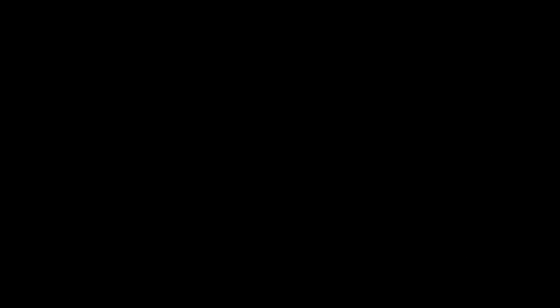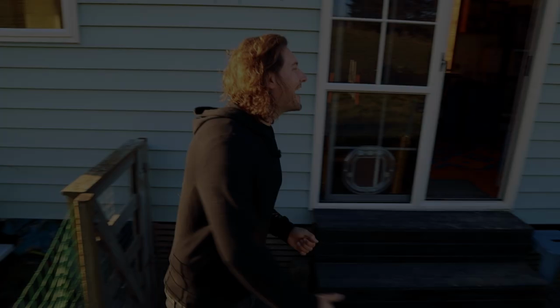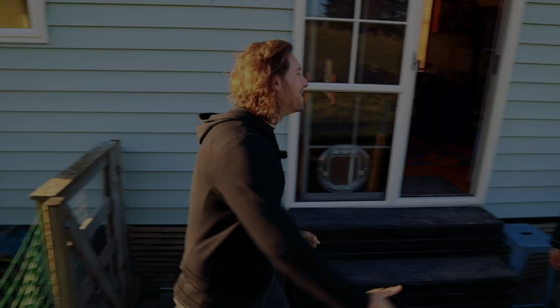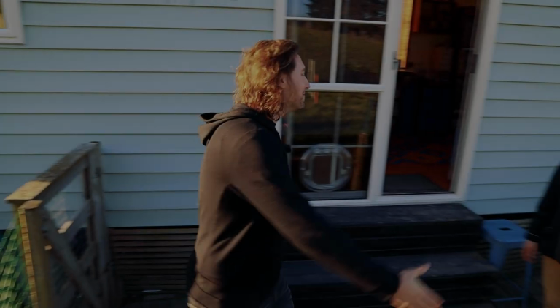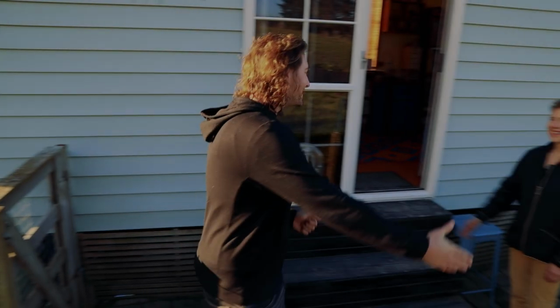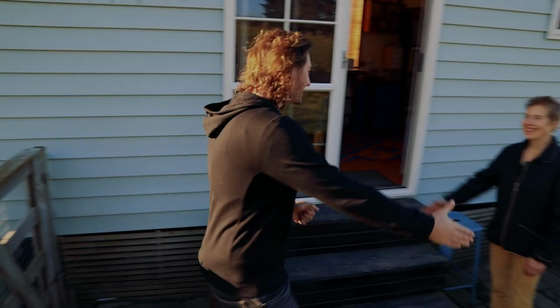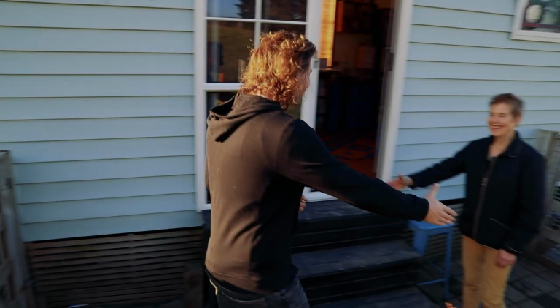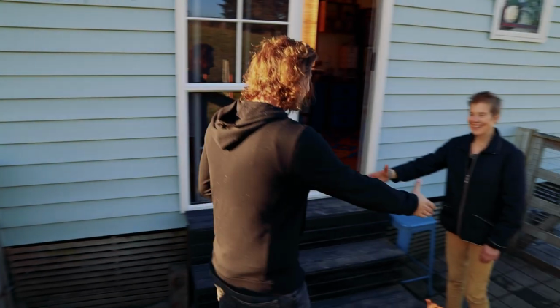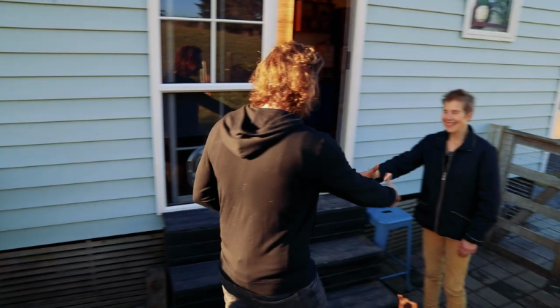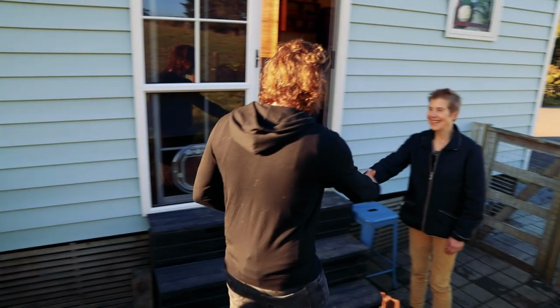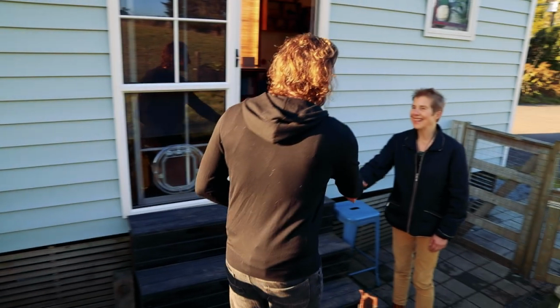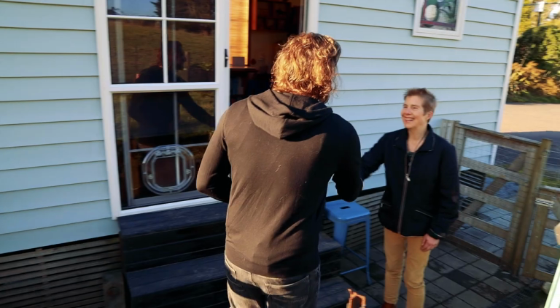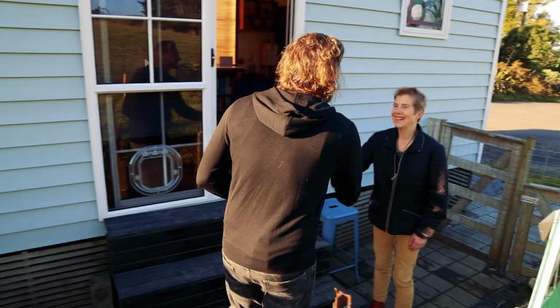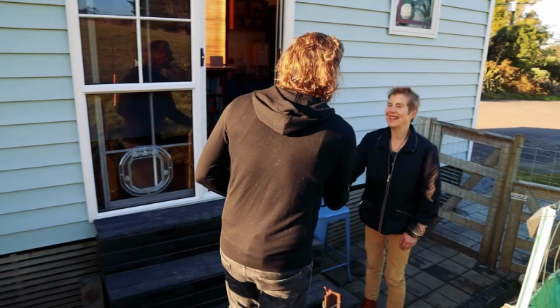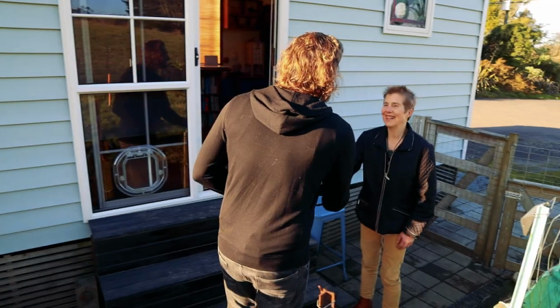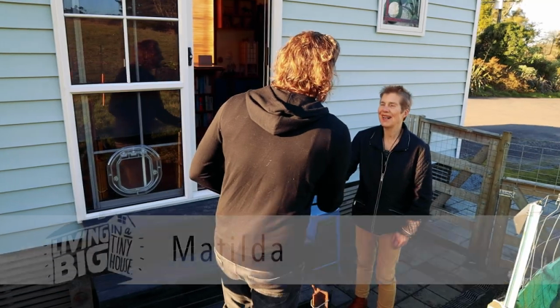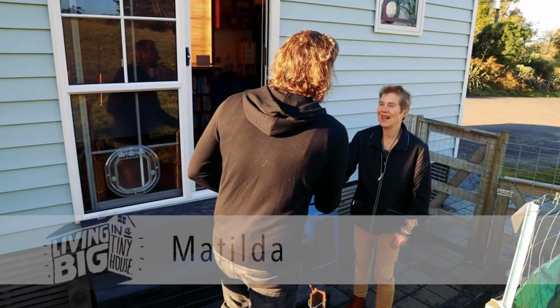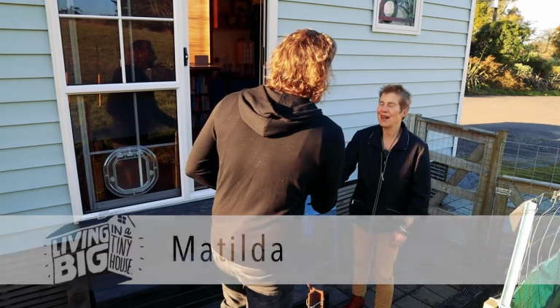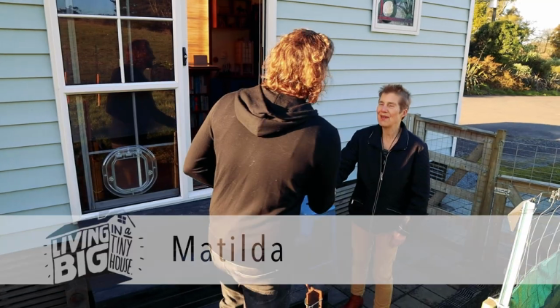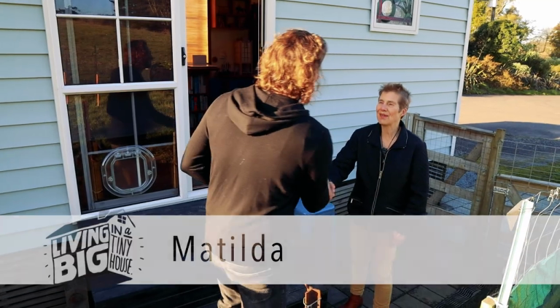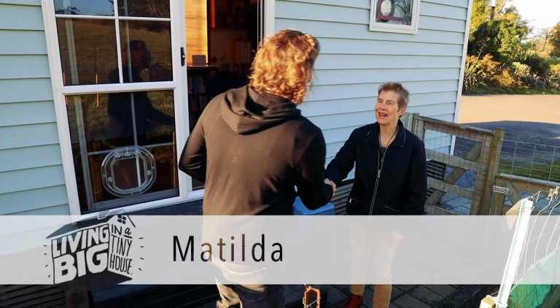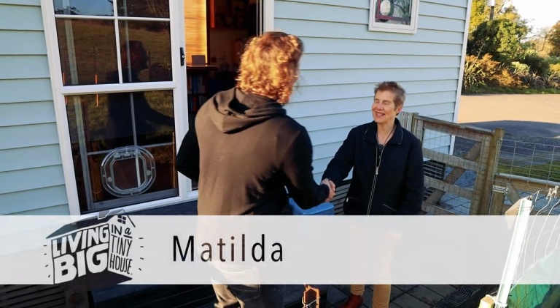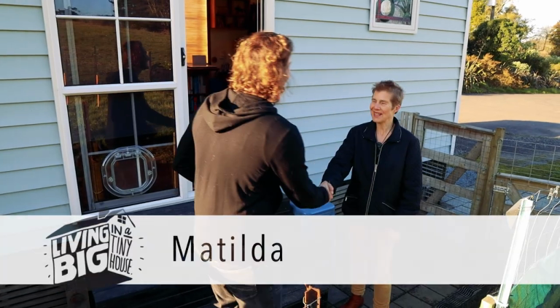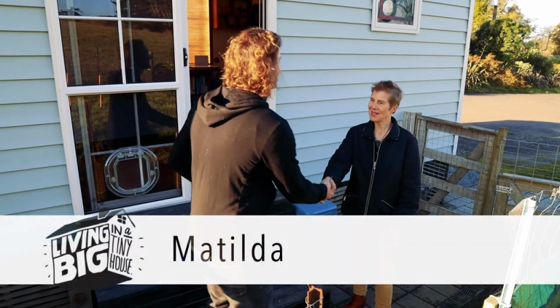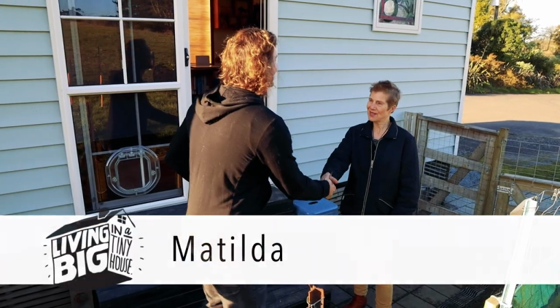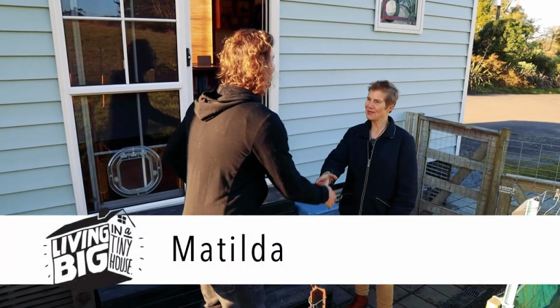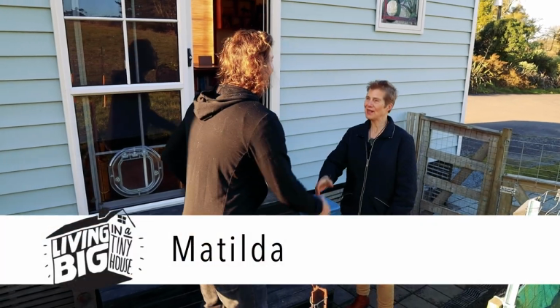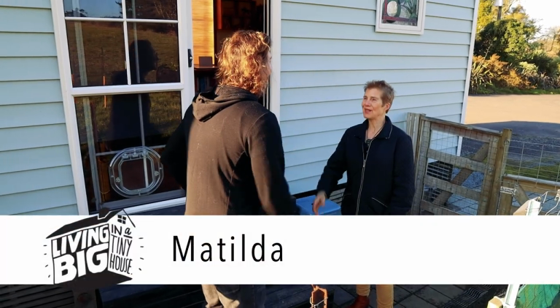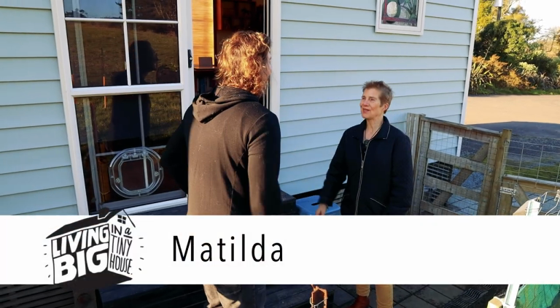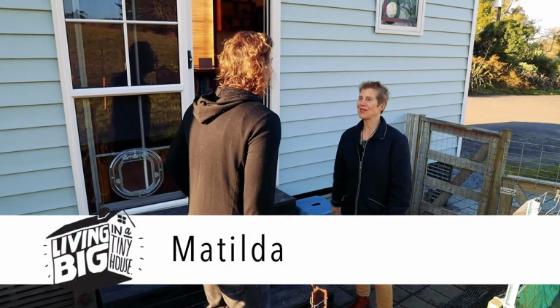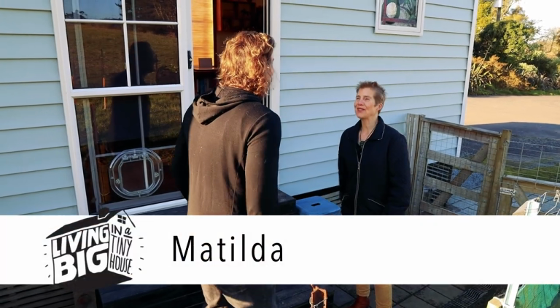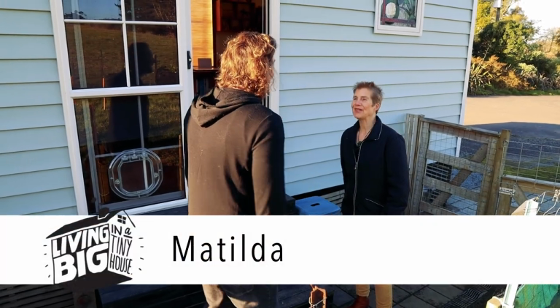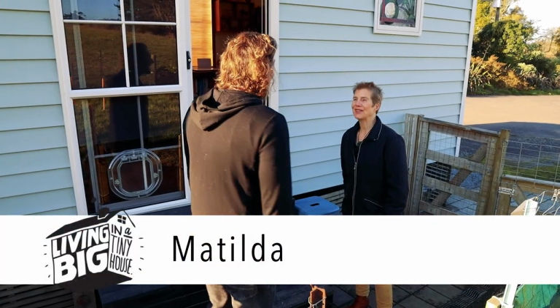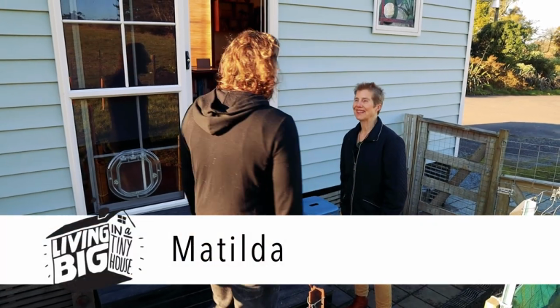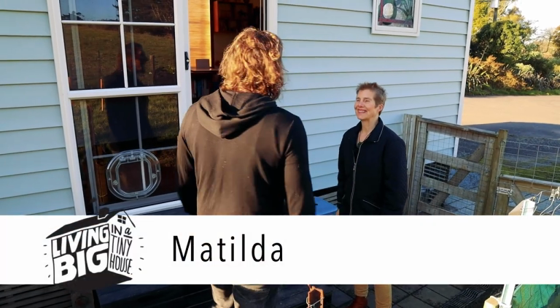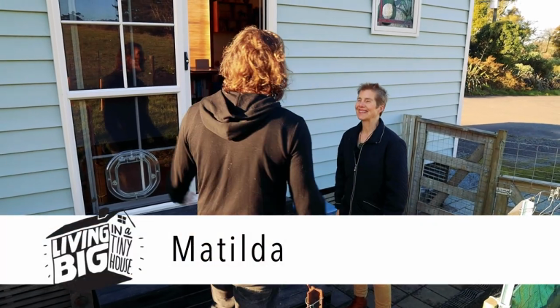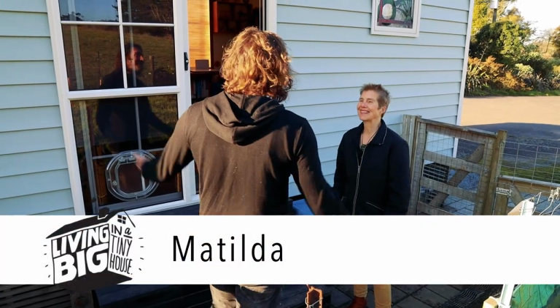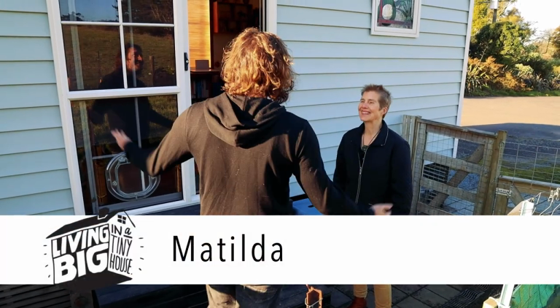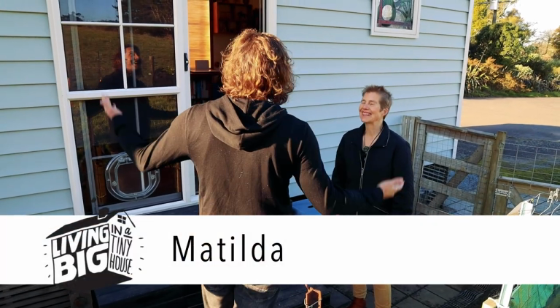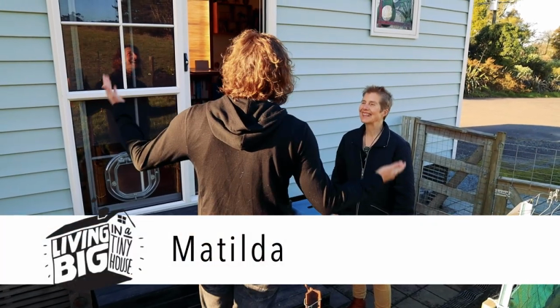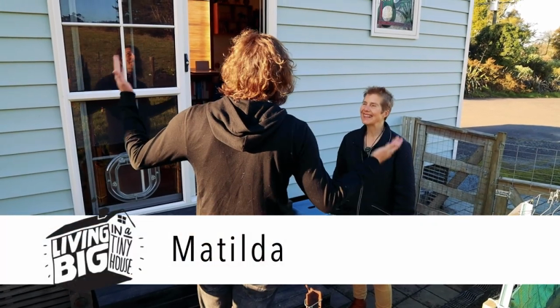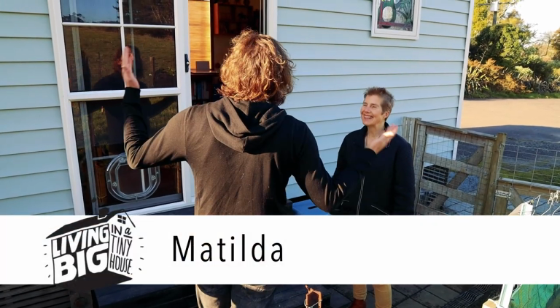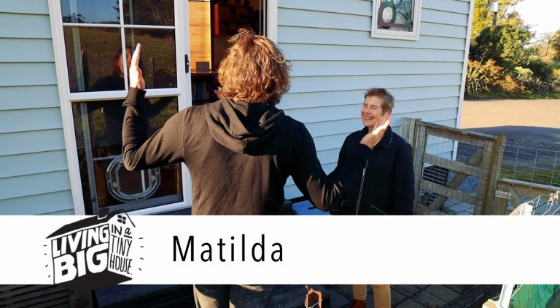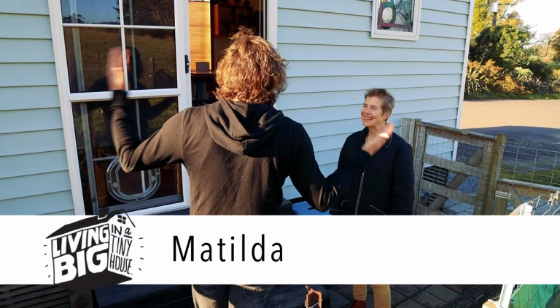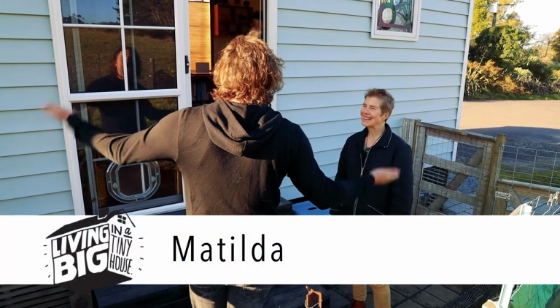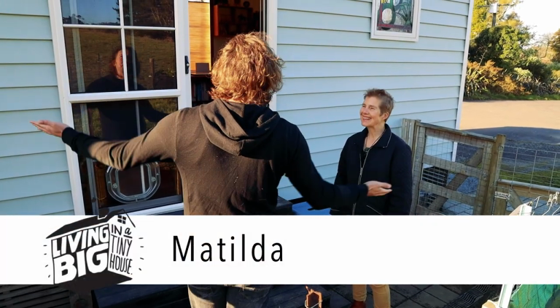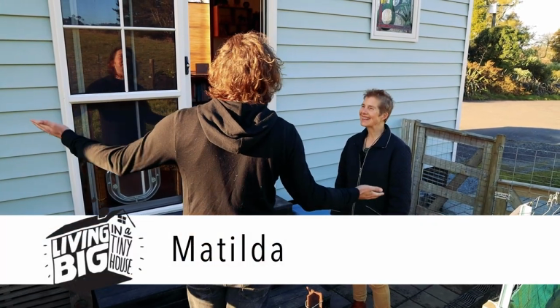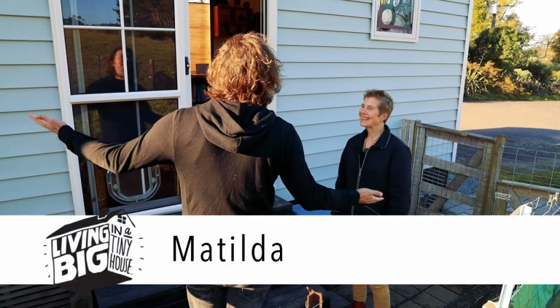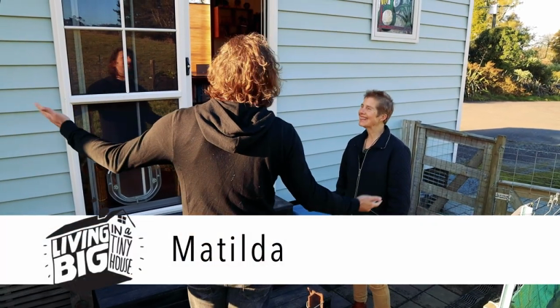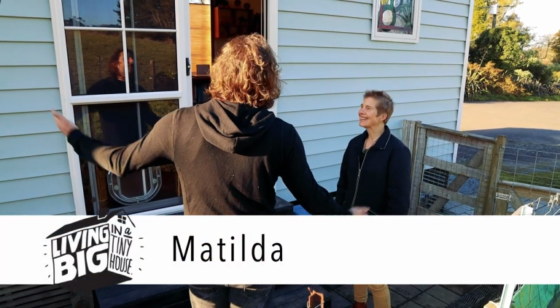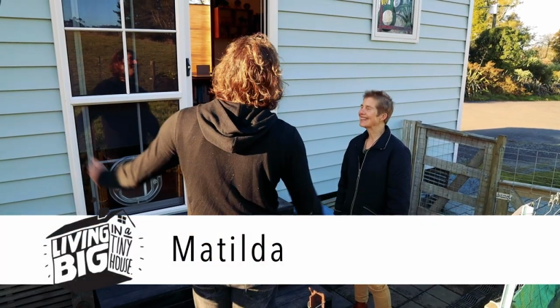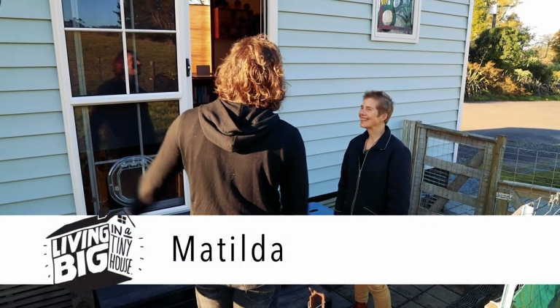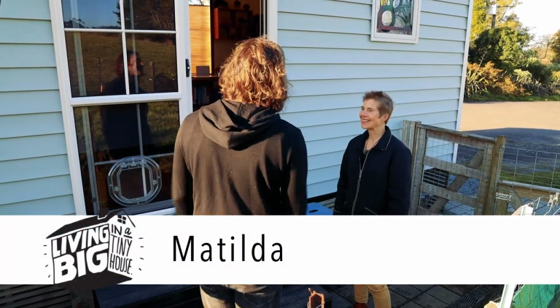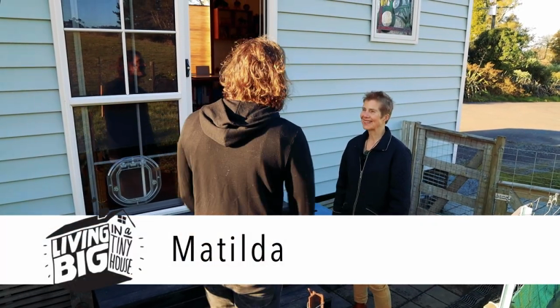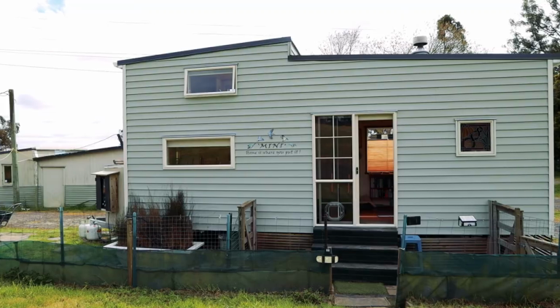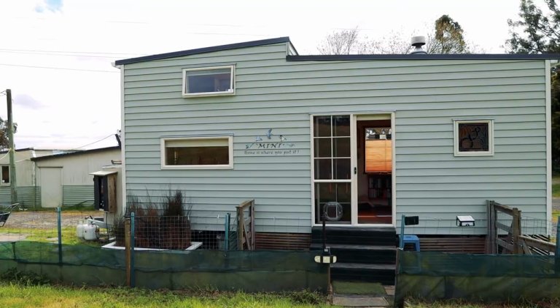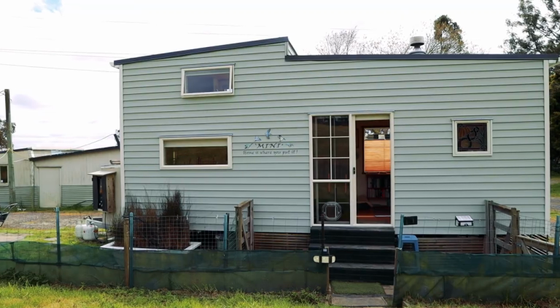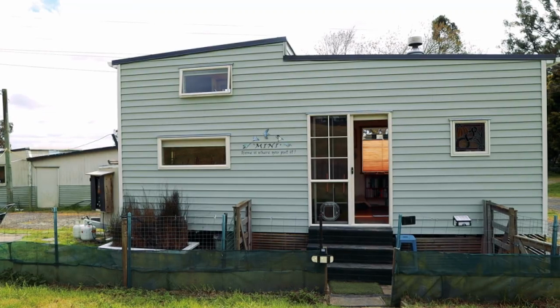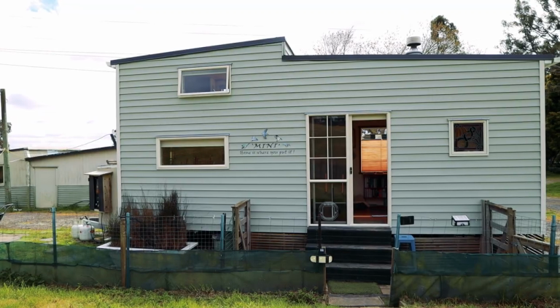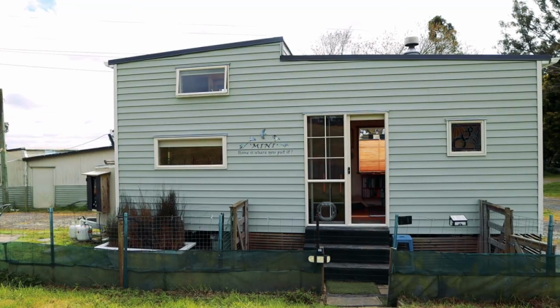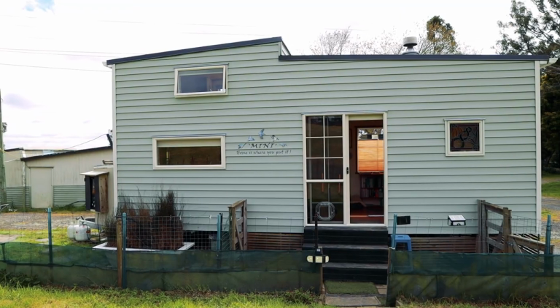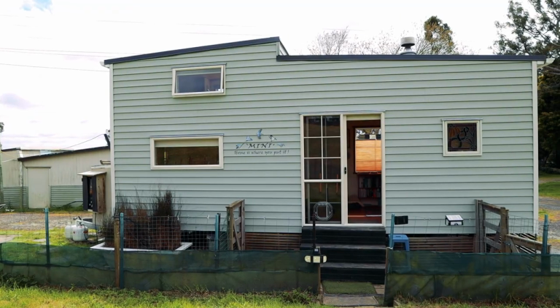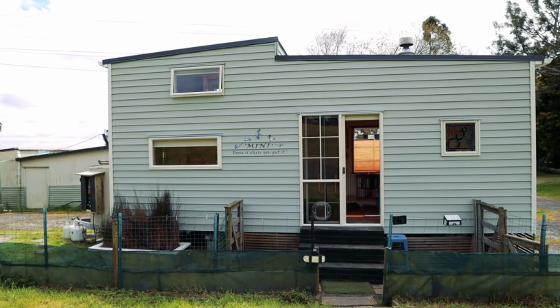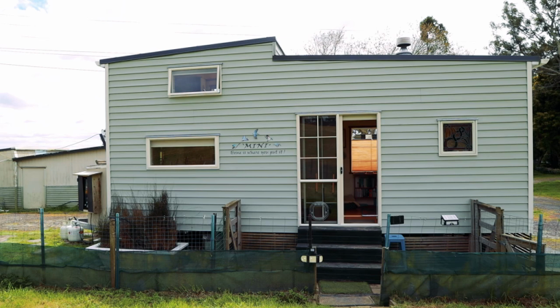Hi Matilda, lovely to meet you. Hi Bryce, nice to meet you too. I am very excited to see your beautiful home.